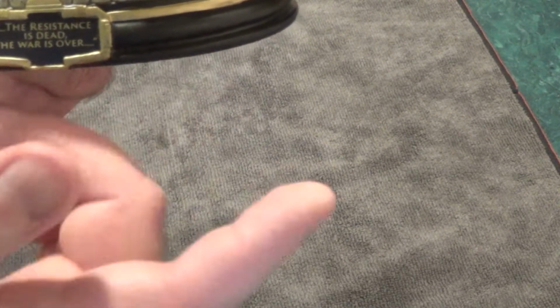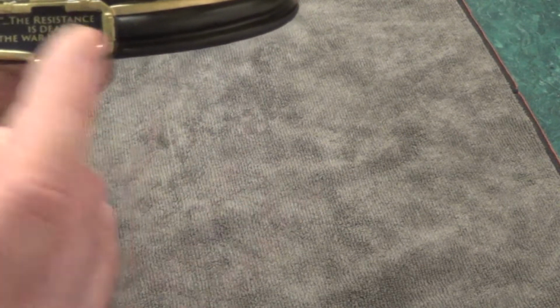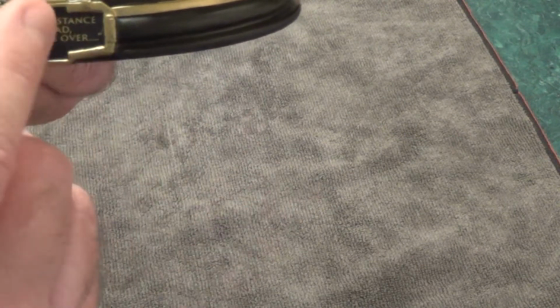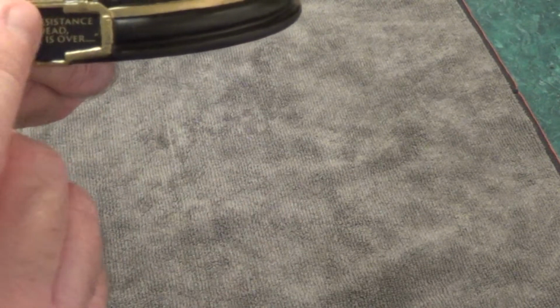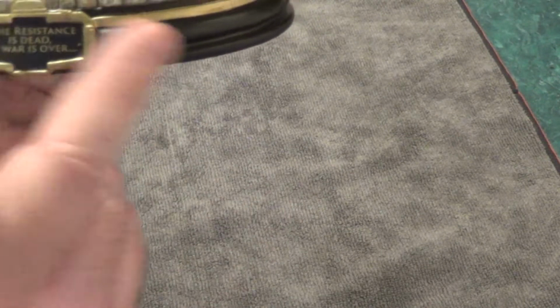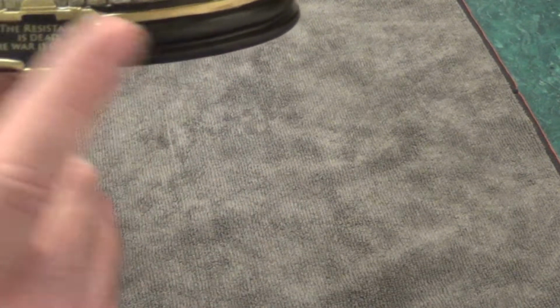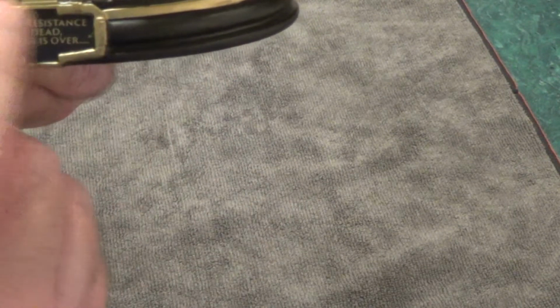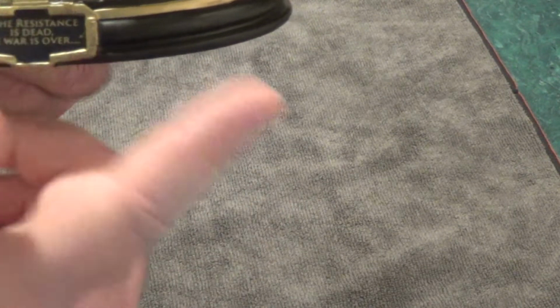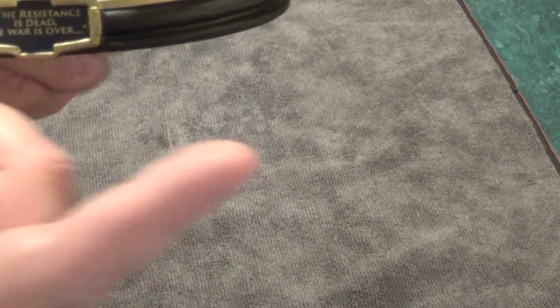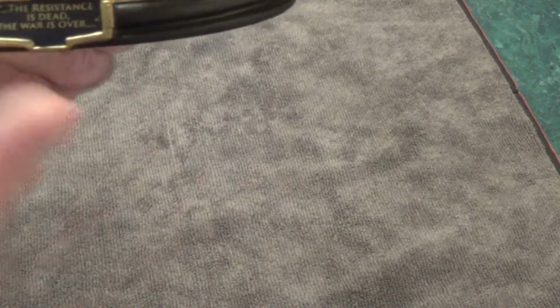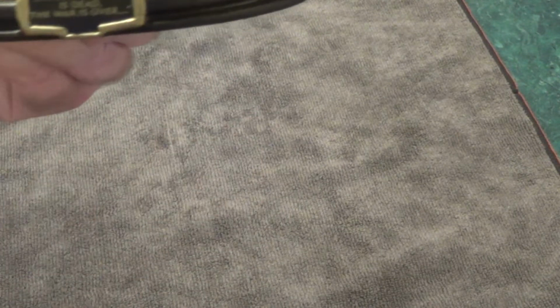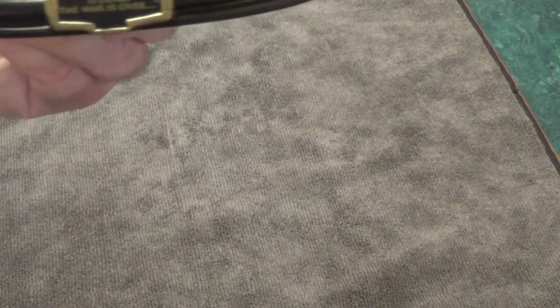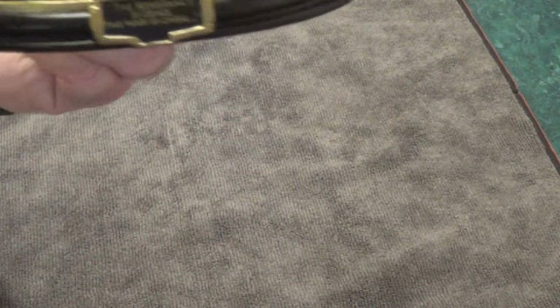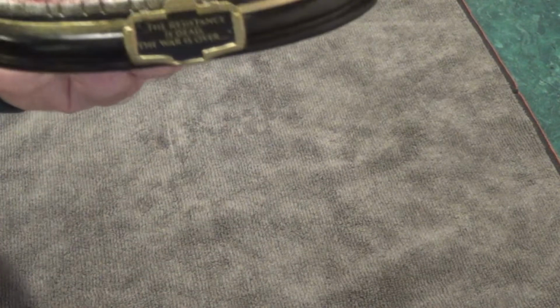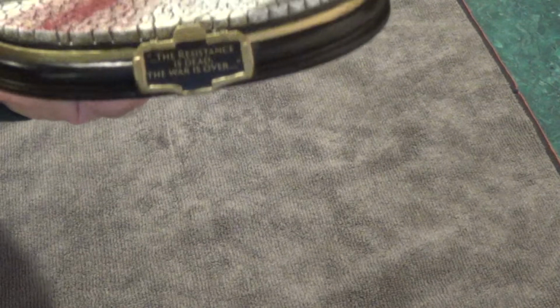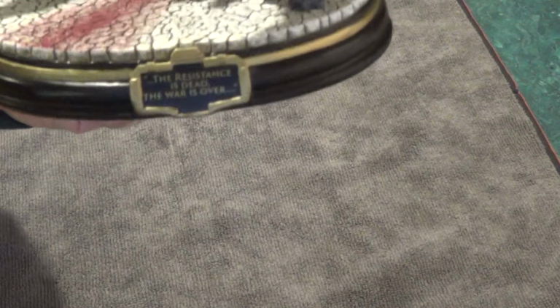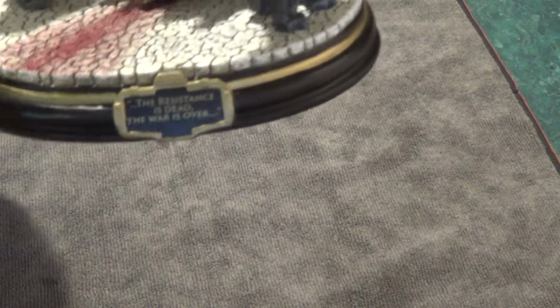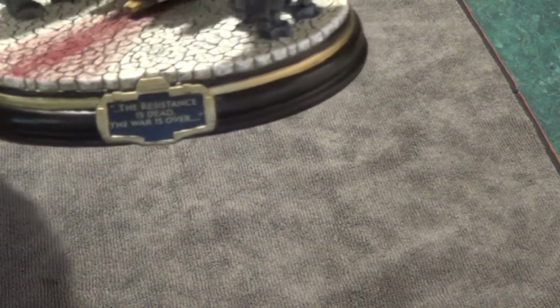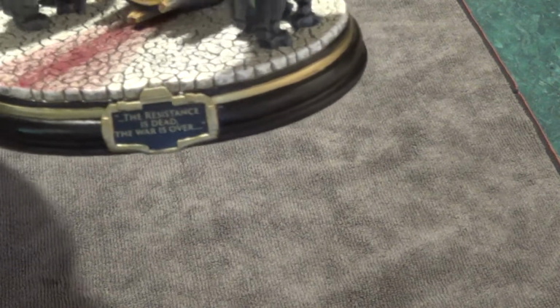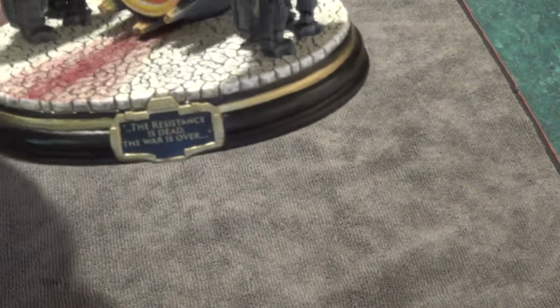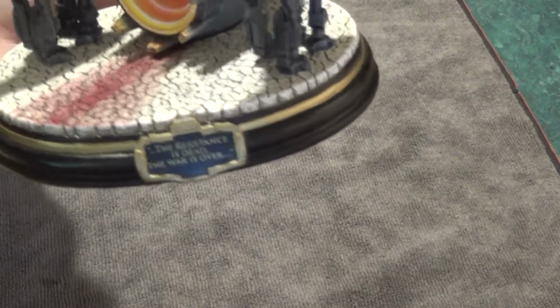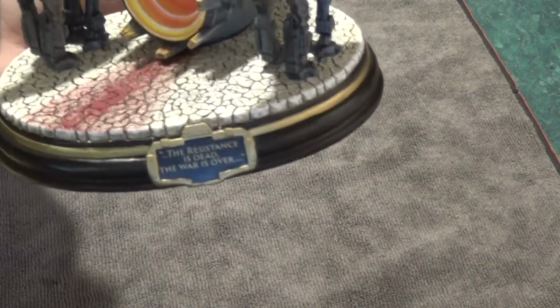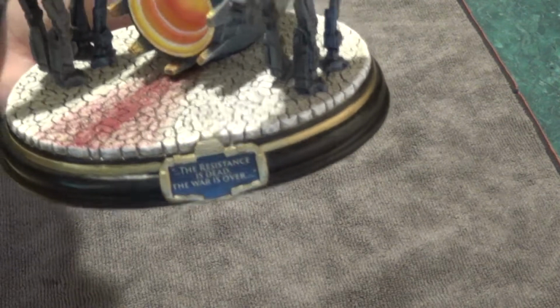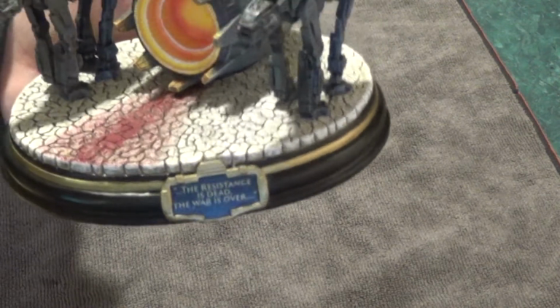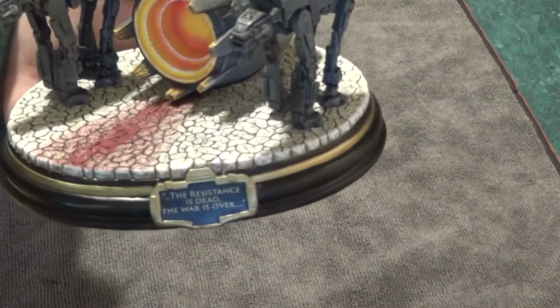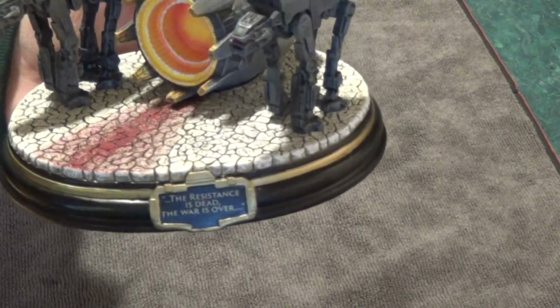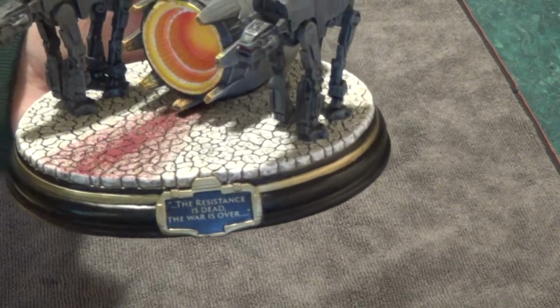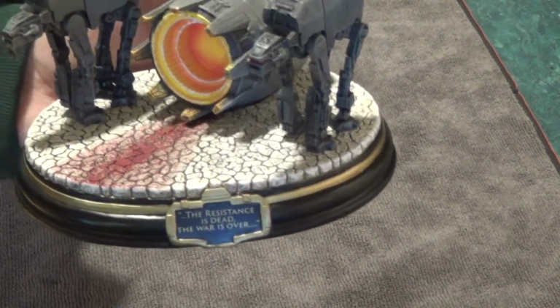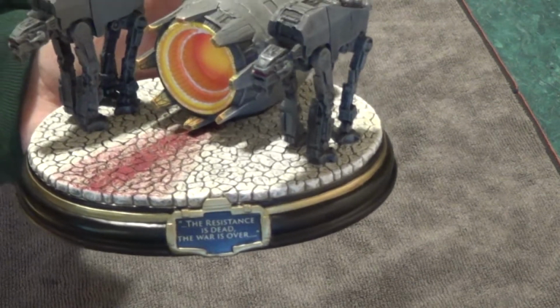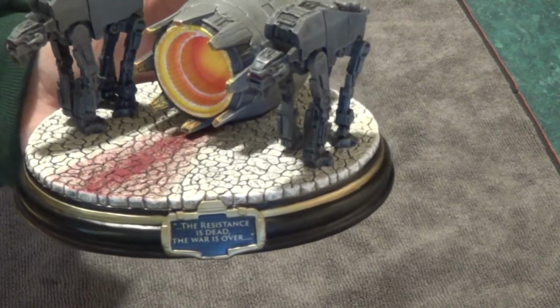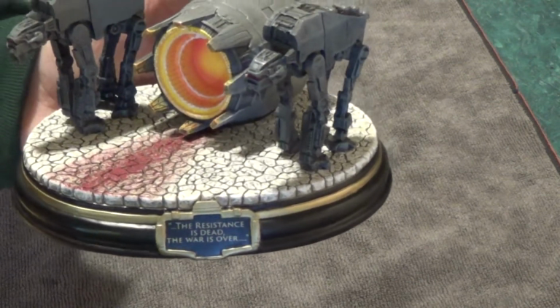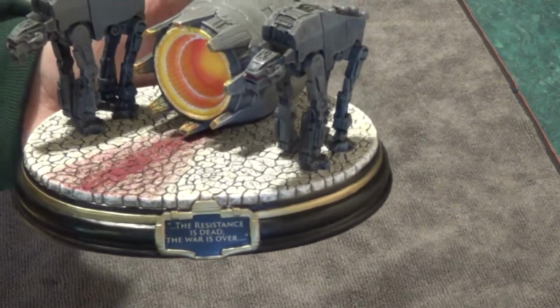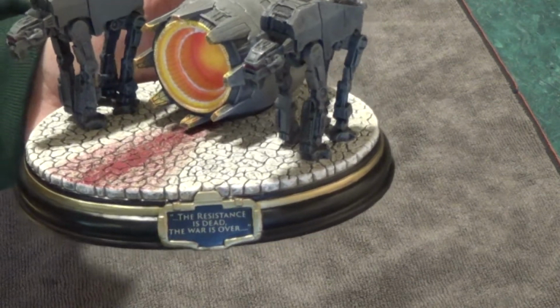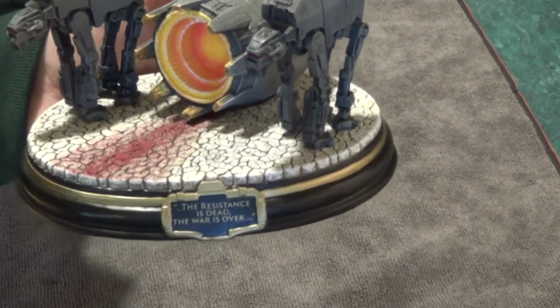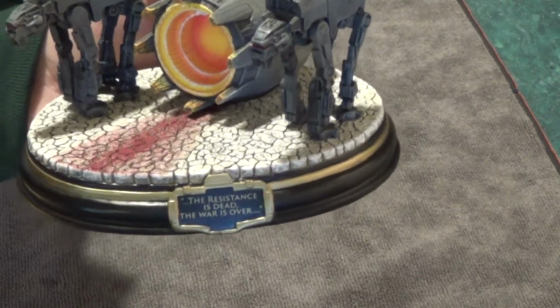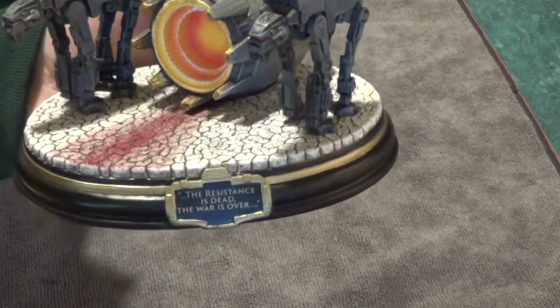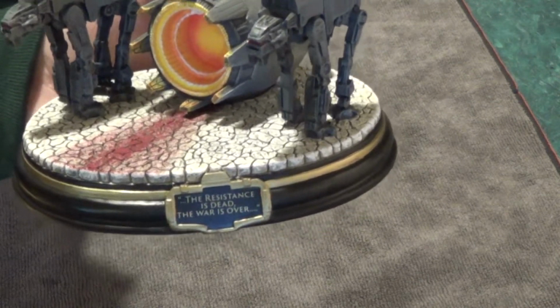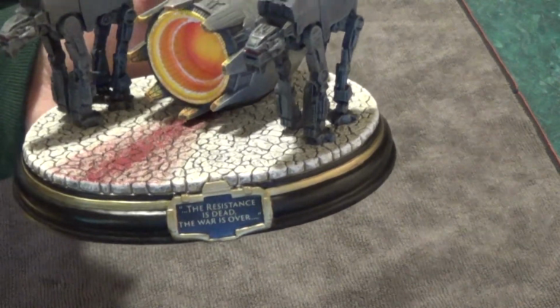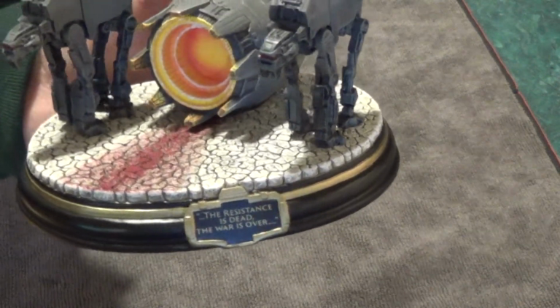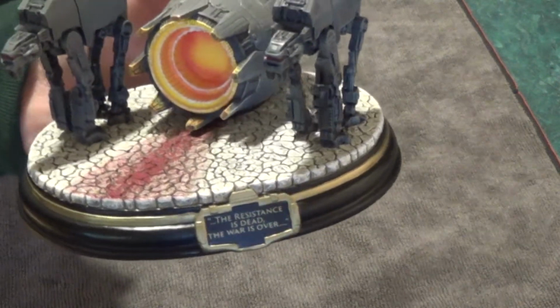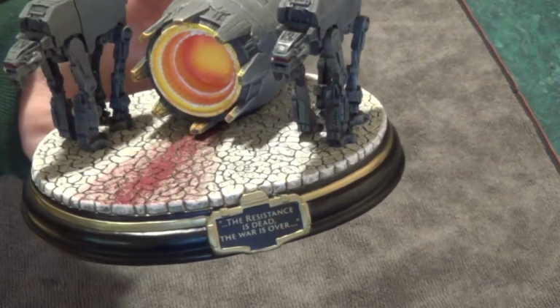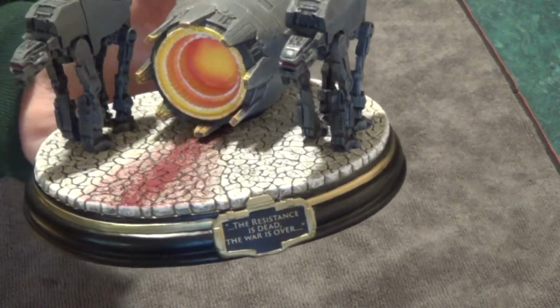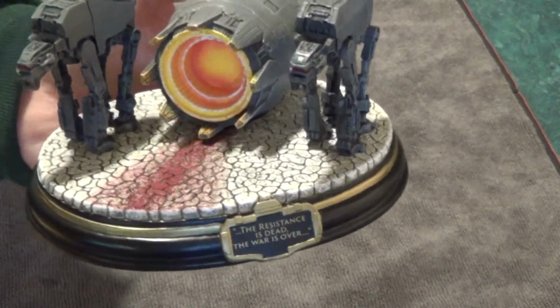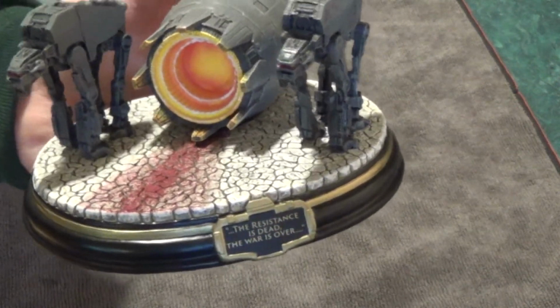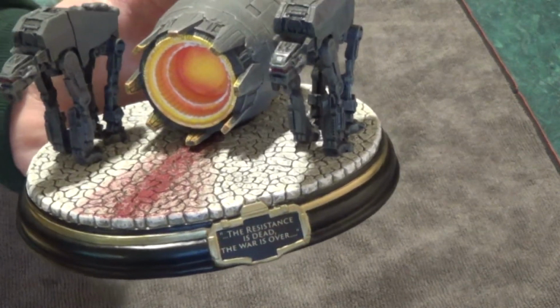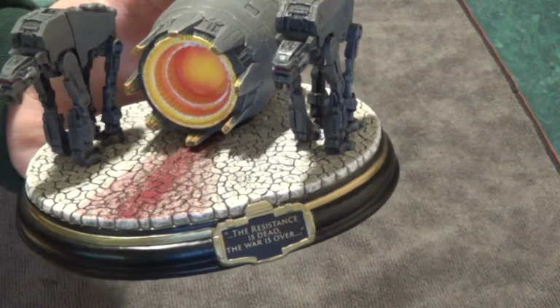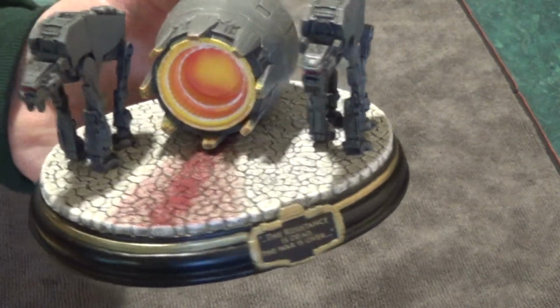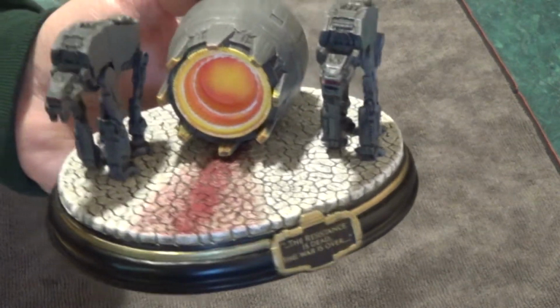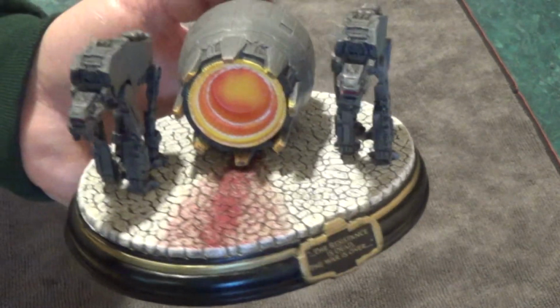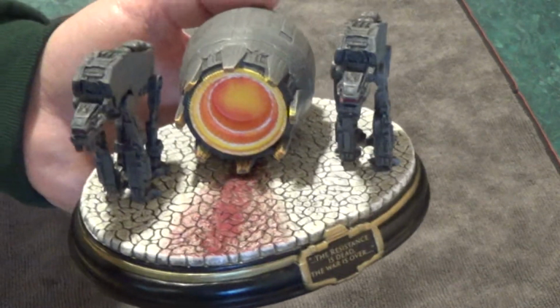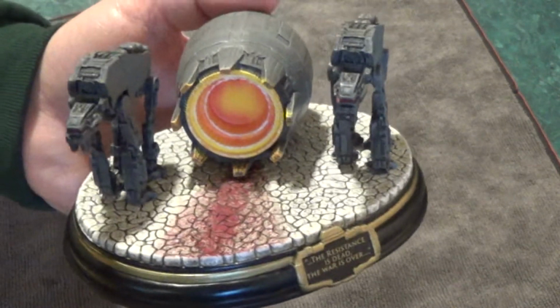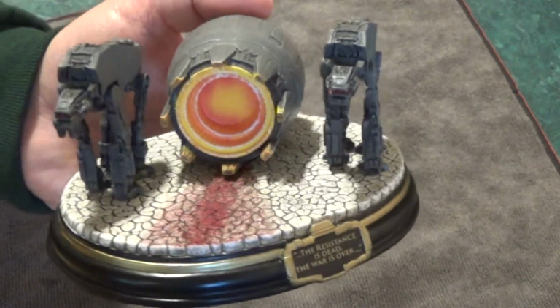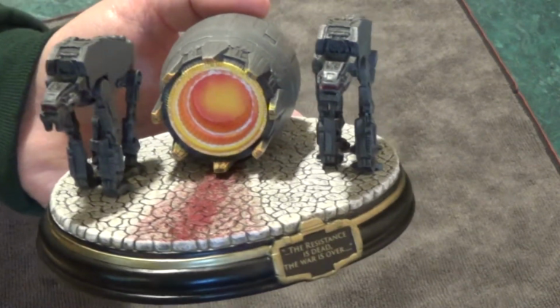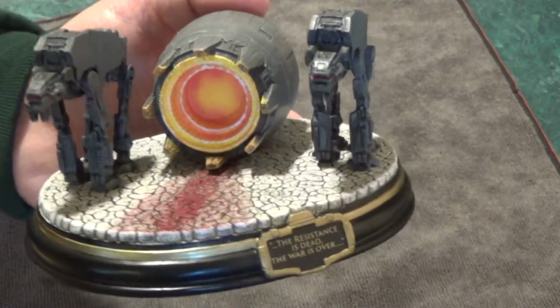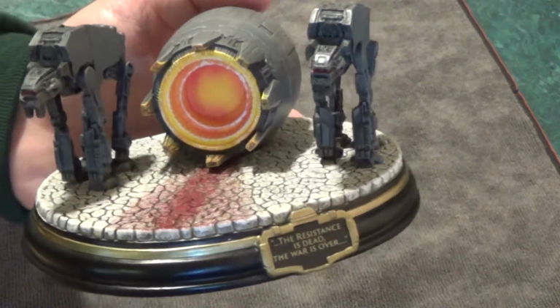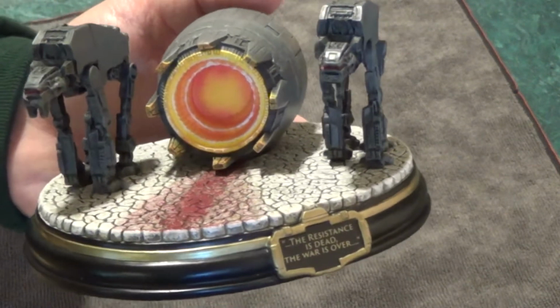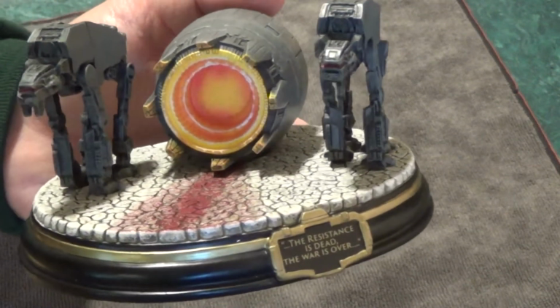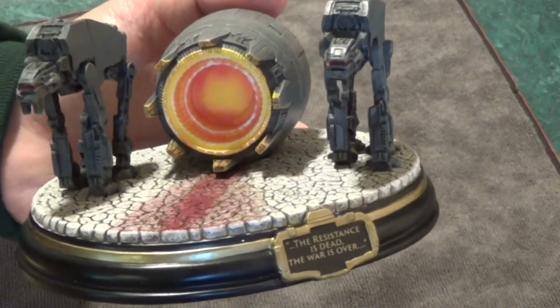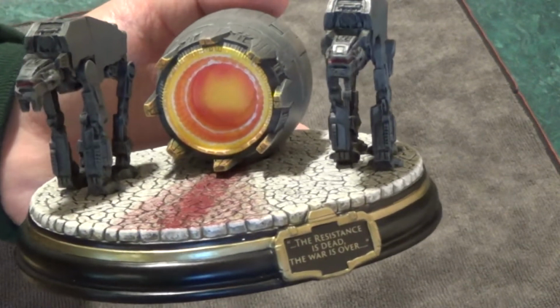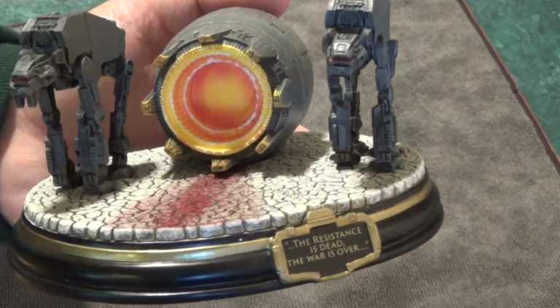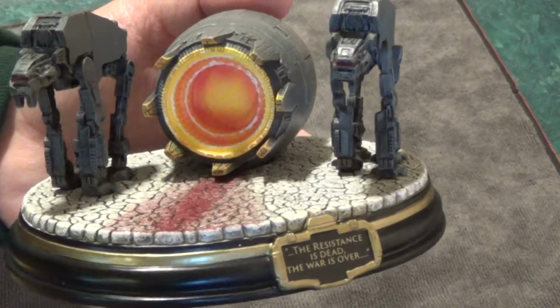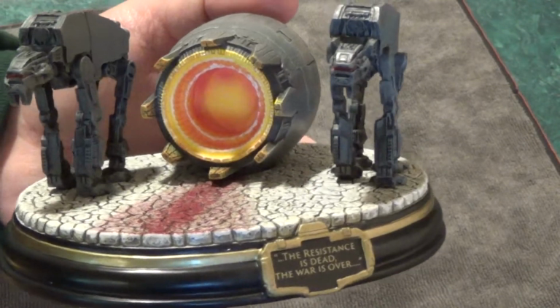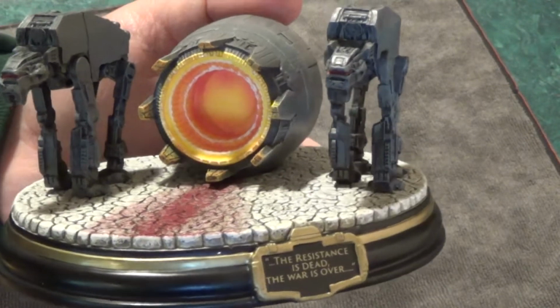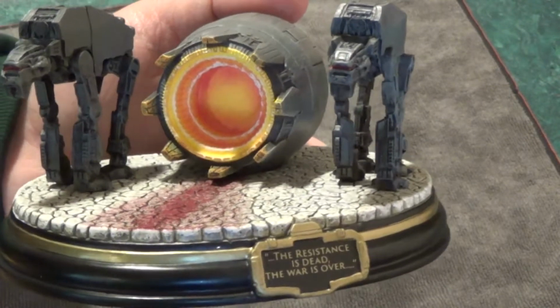And of course, that's General Hux, thinking he knows that the war is over. But little does he know — not so much.